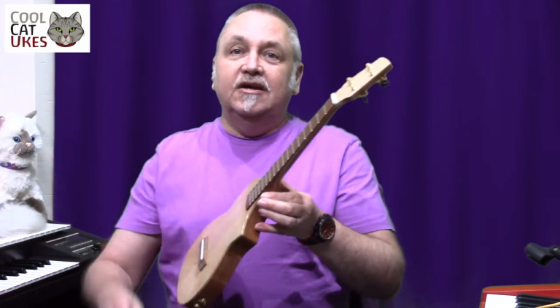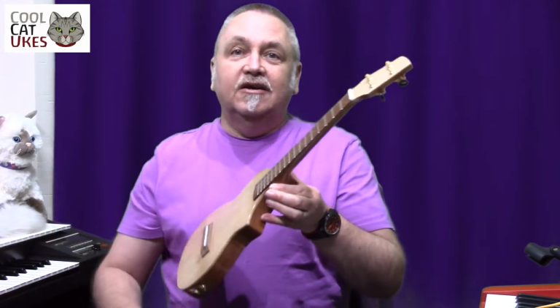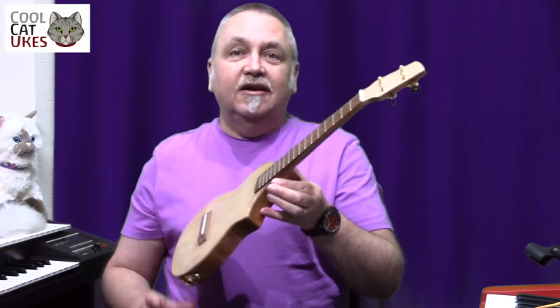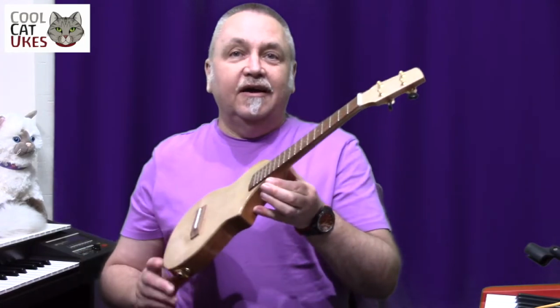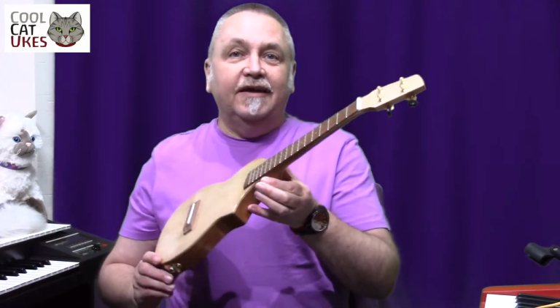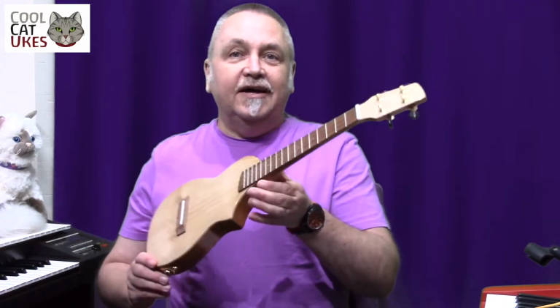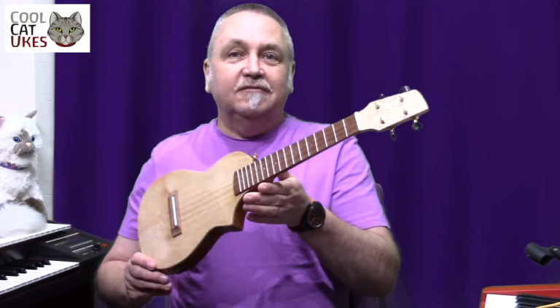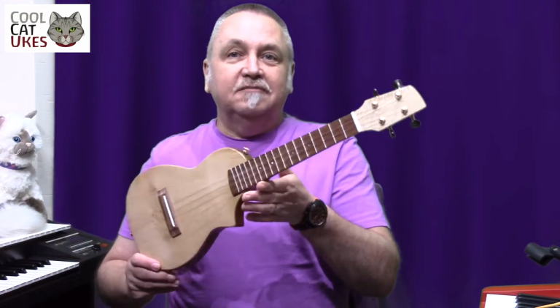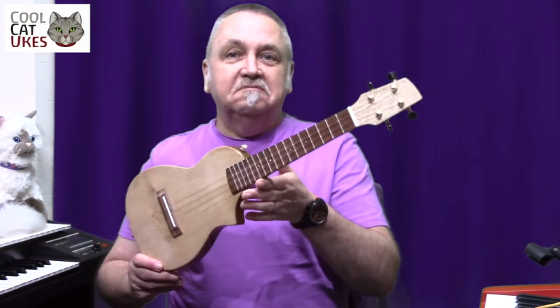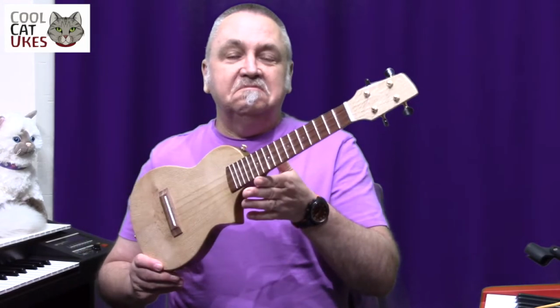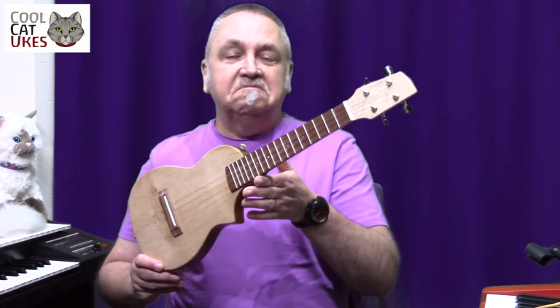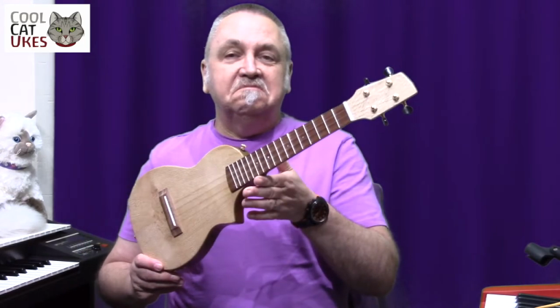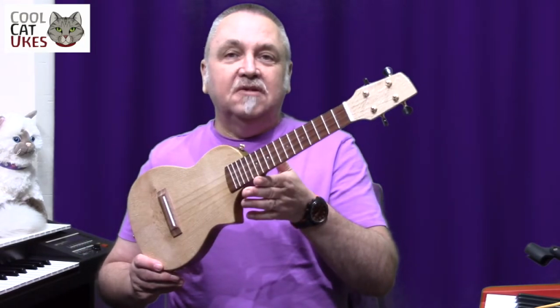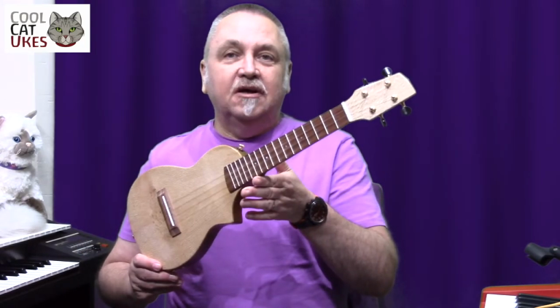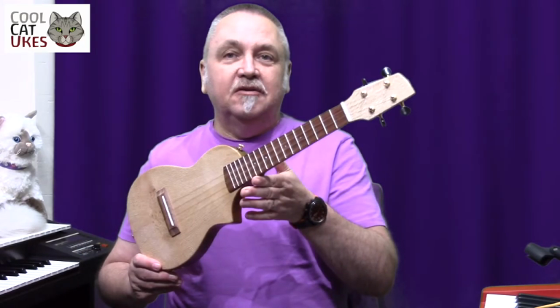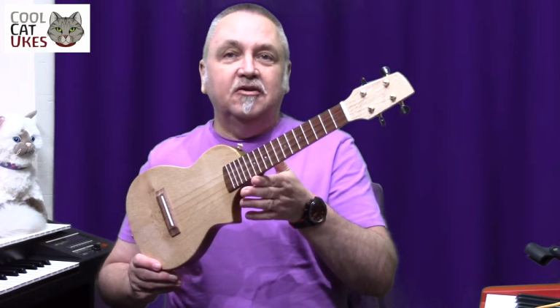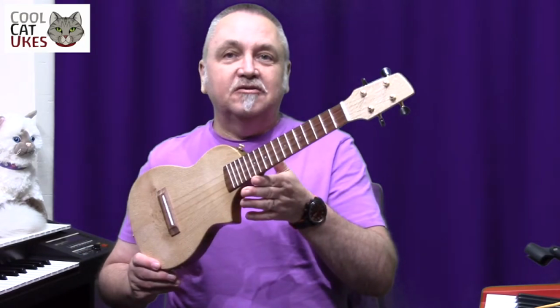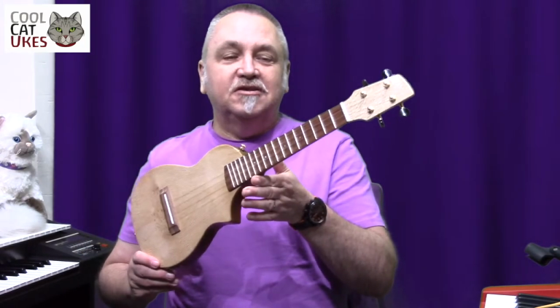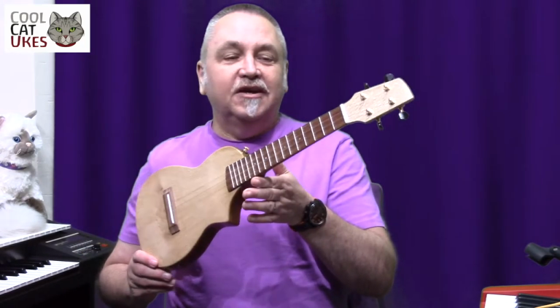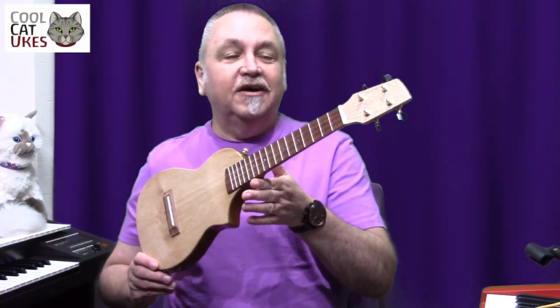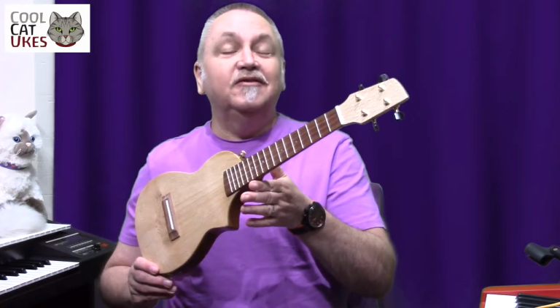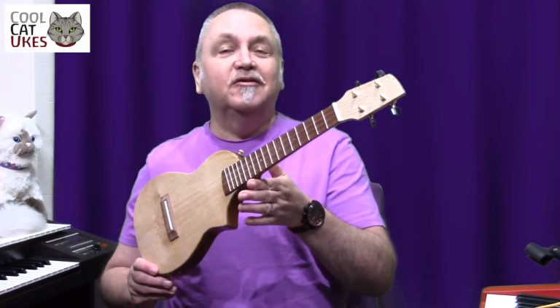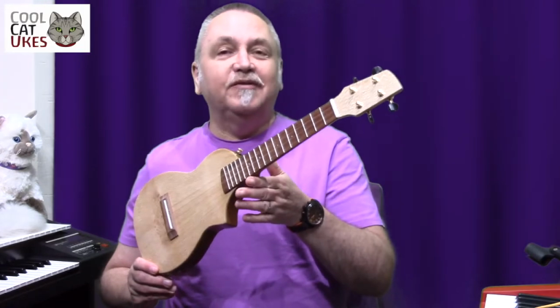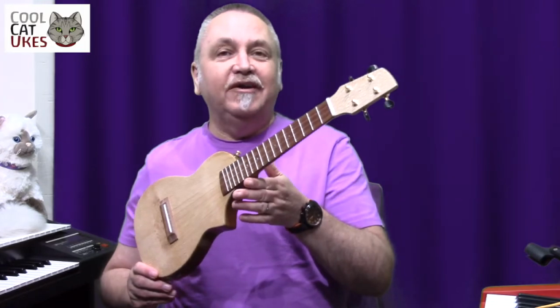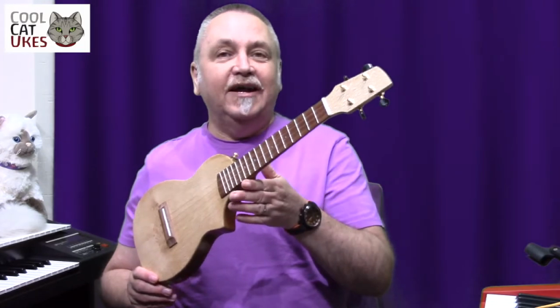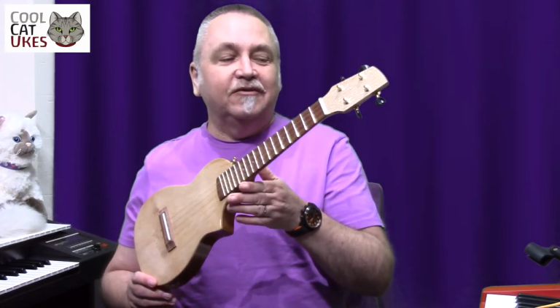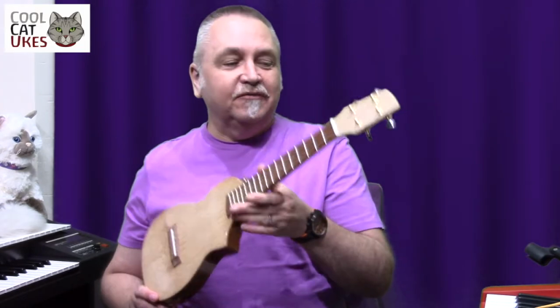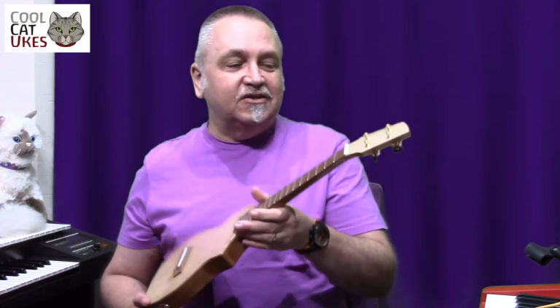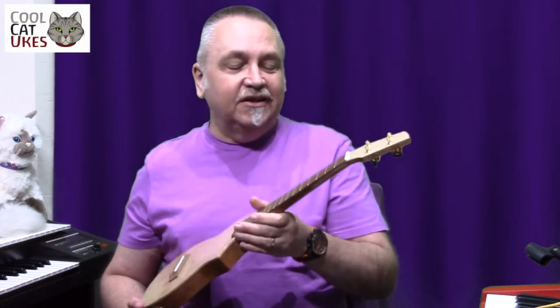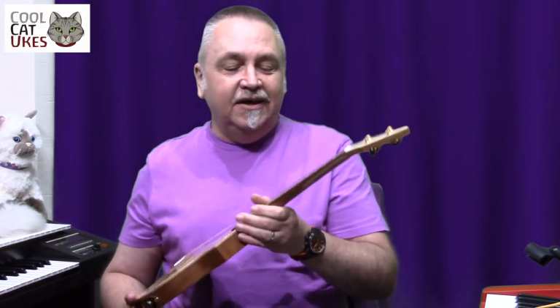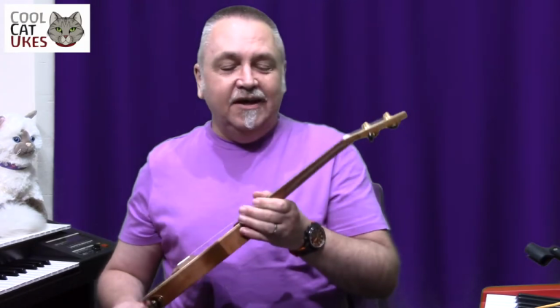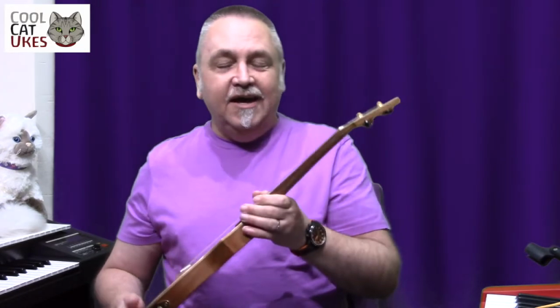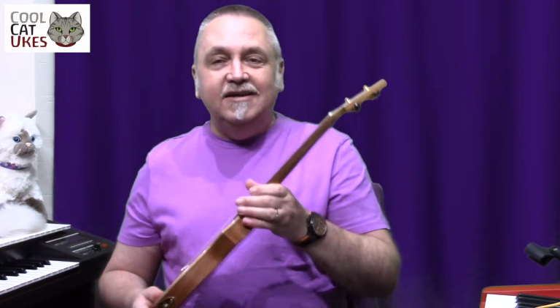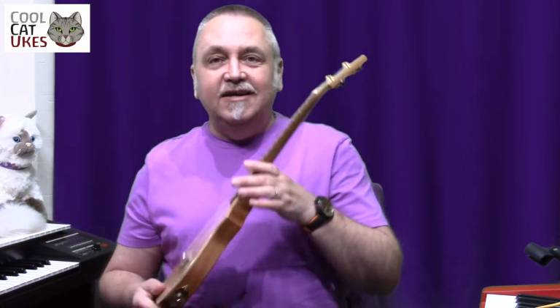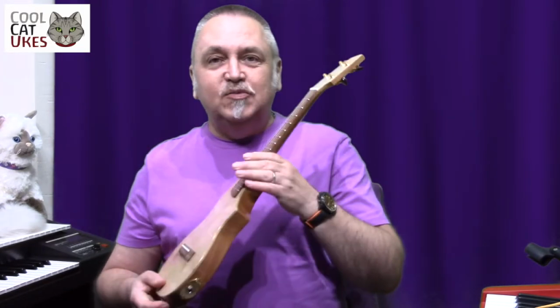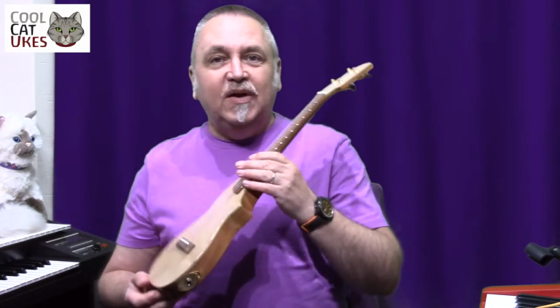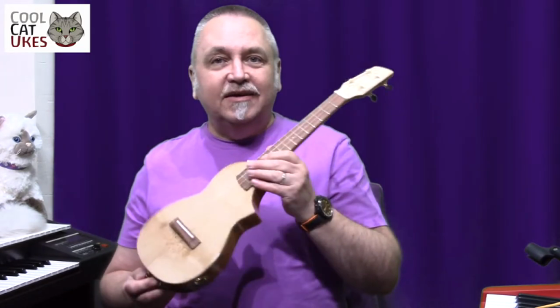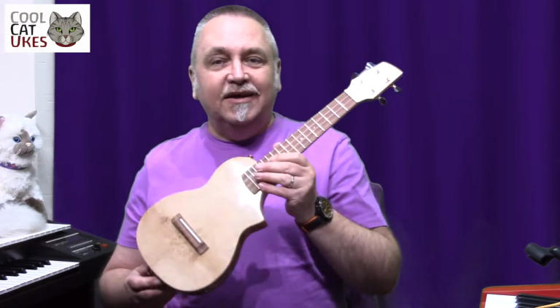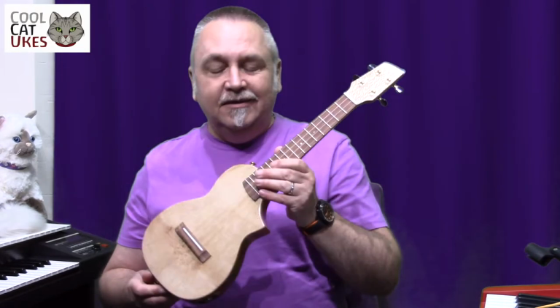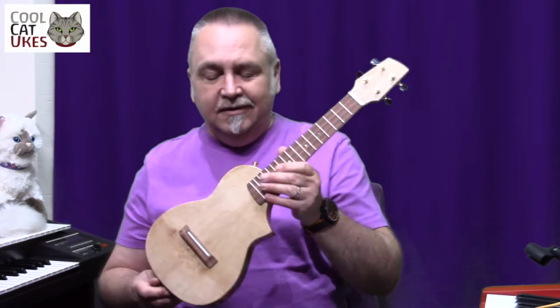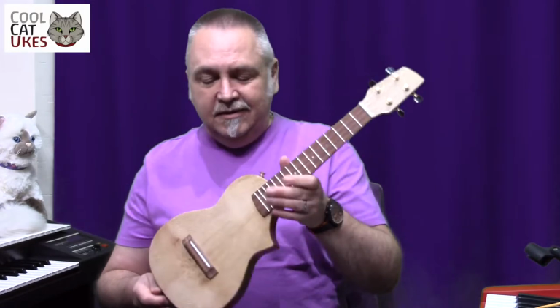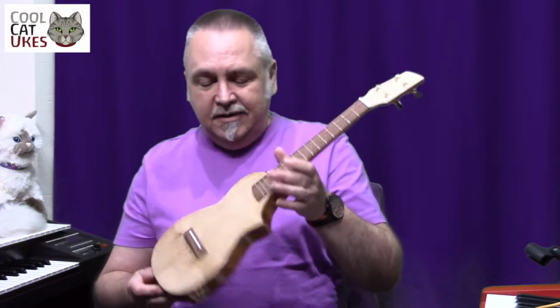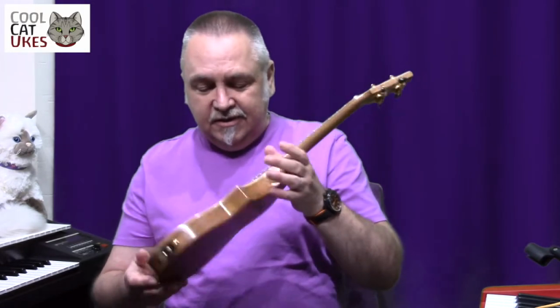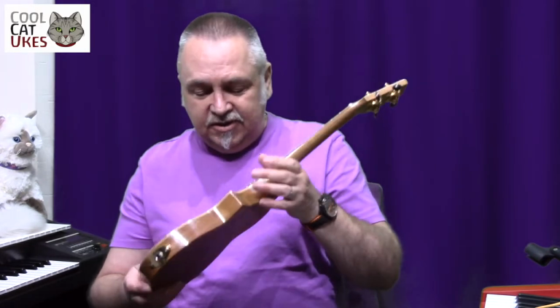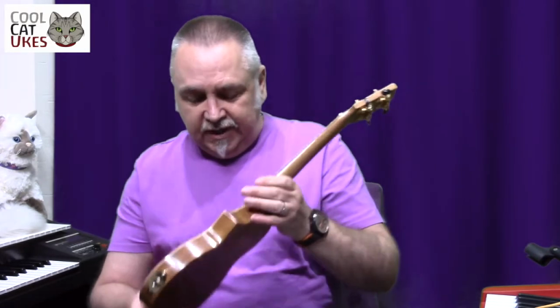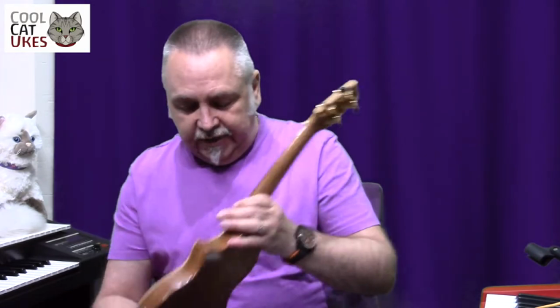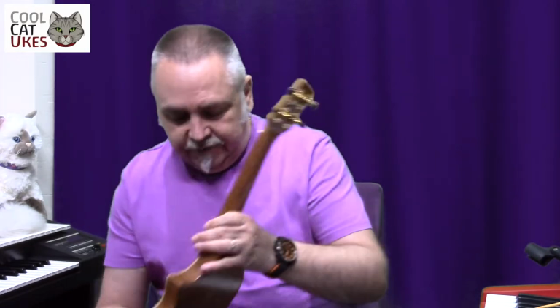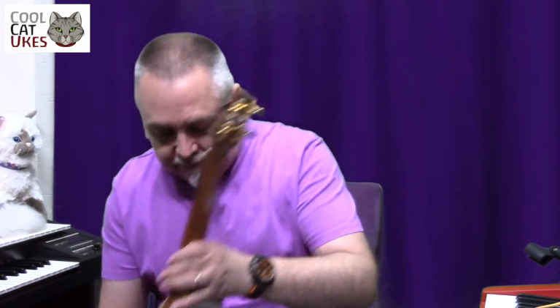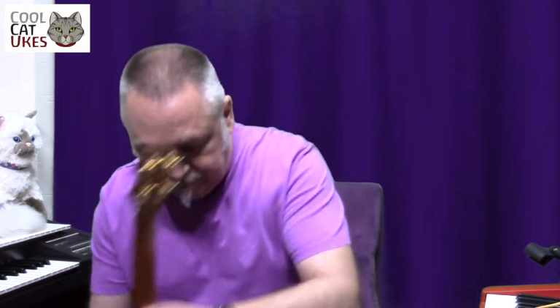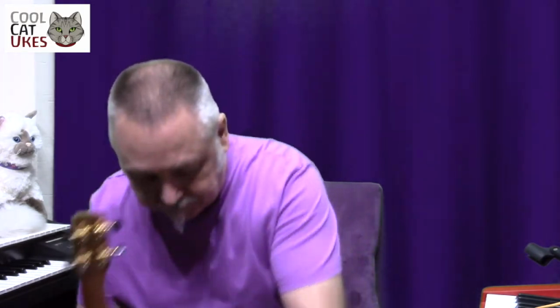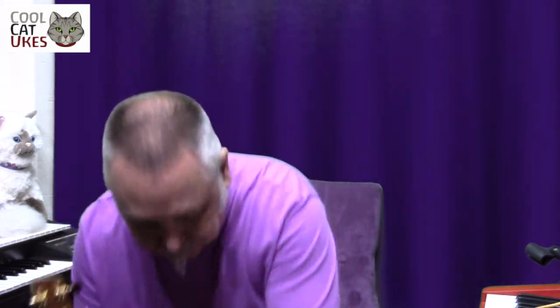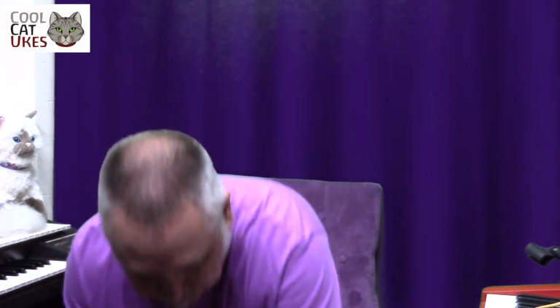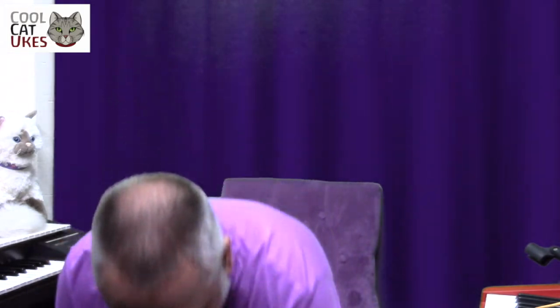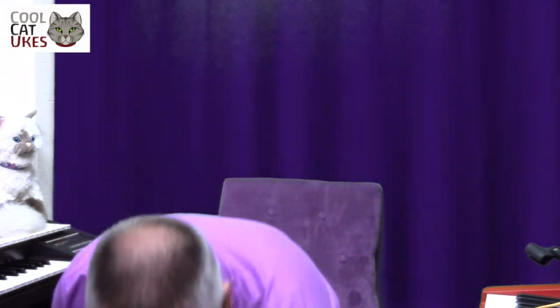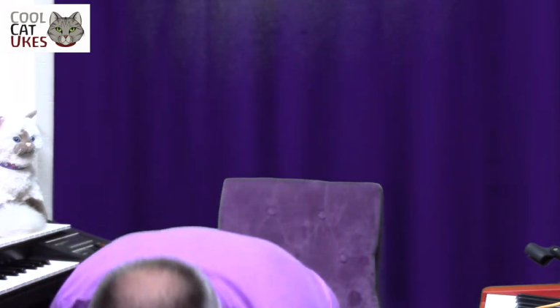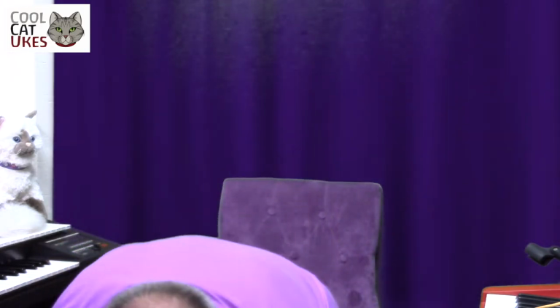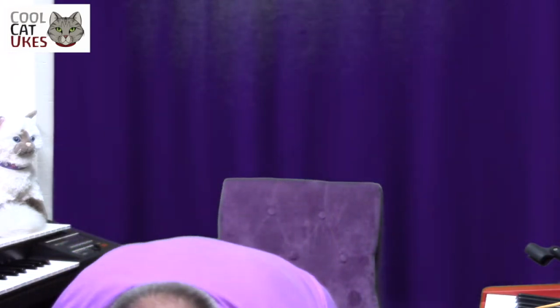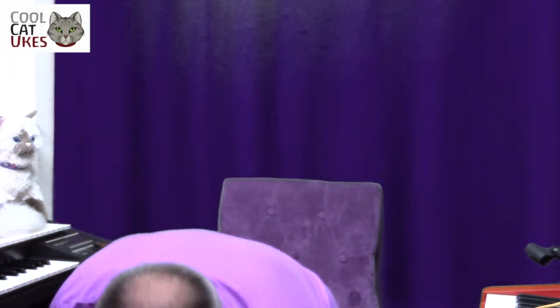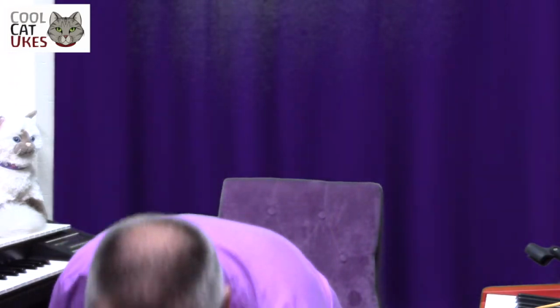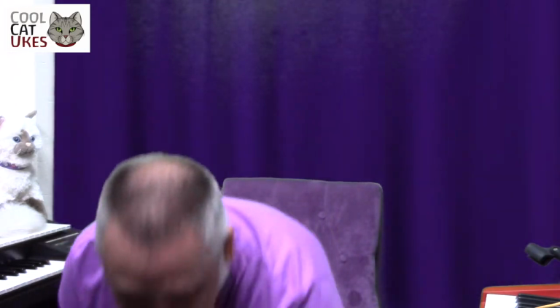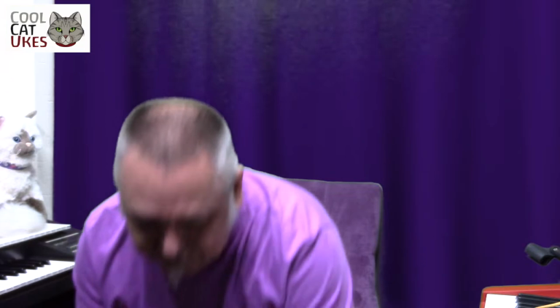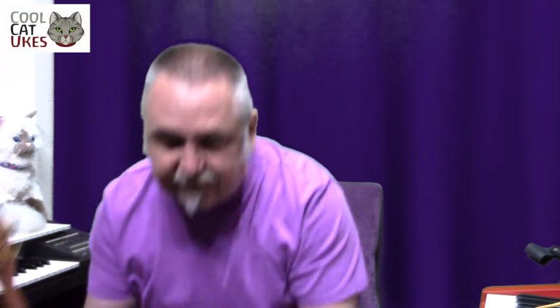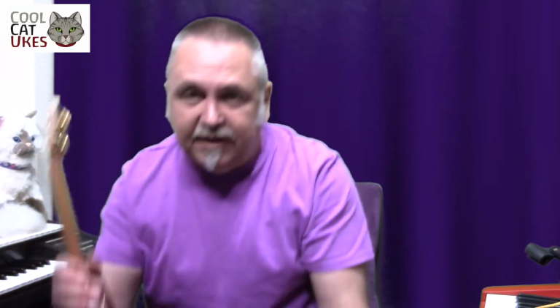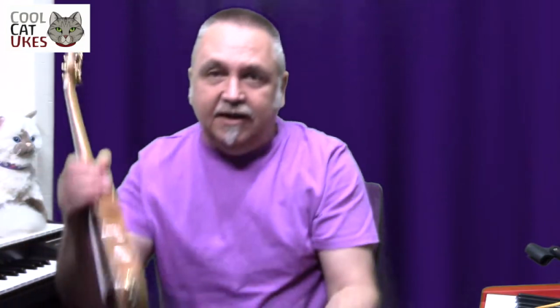So what does it sound like? Not very loud obviously — it needs plugging in.